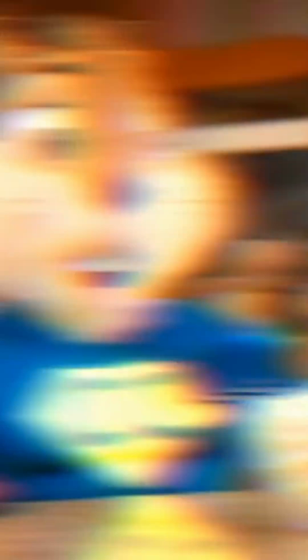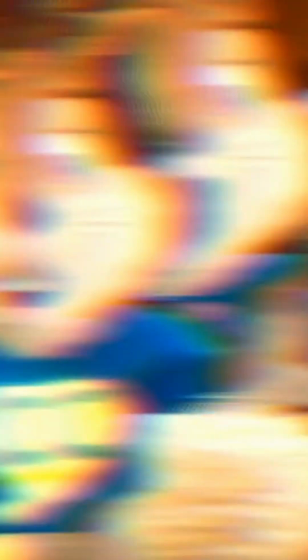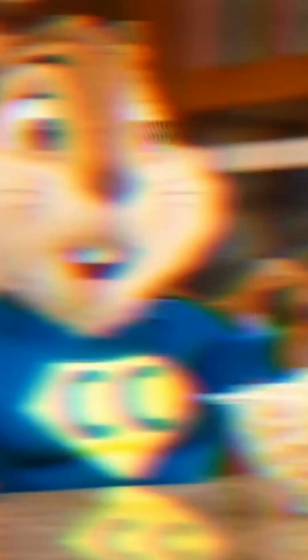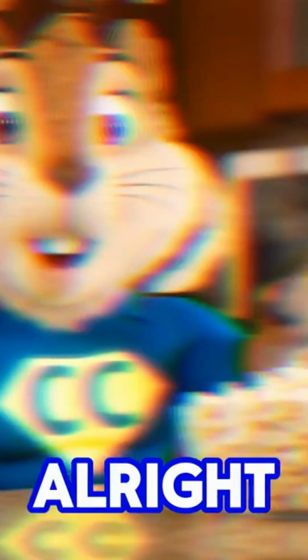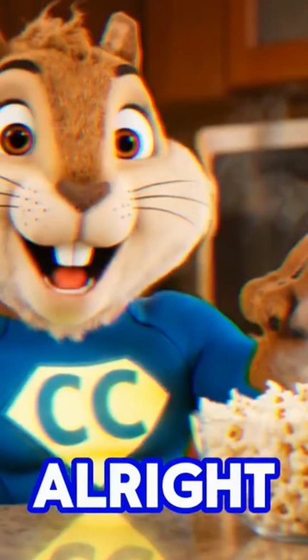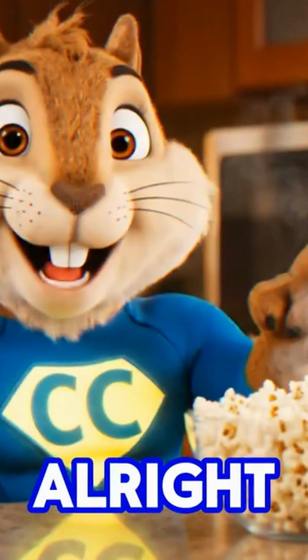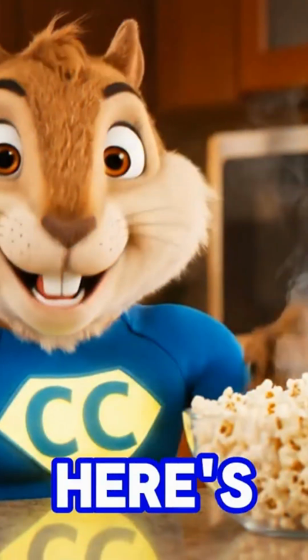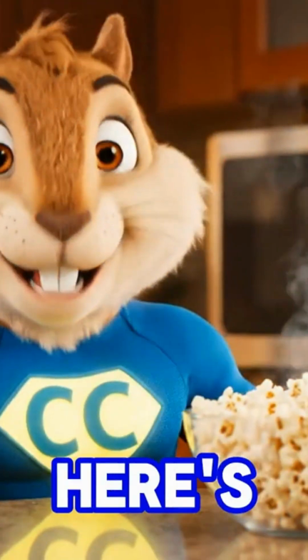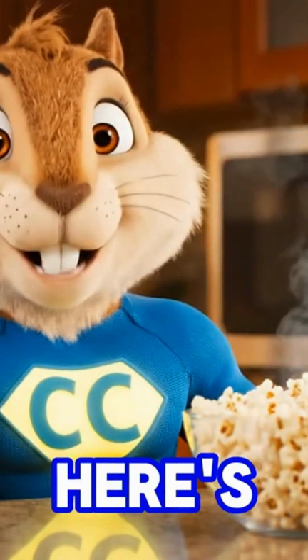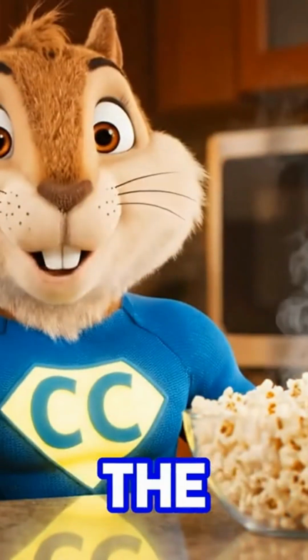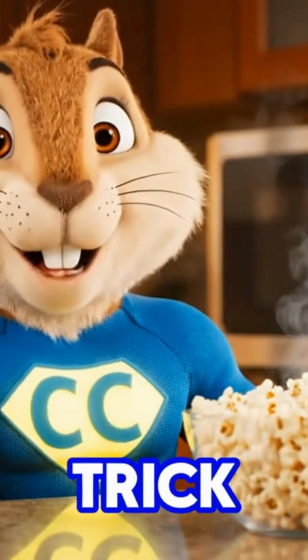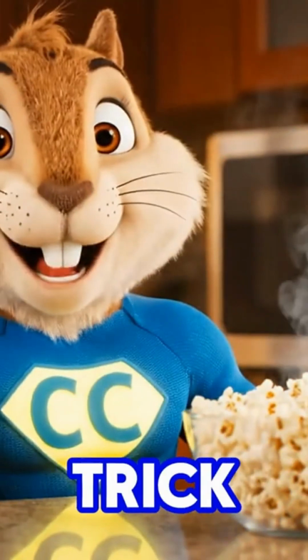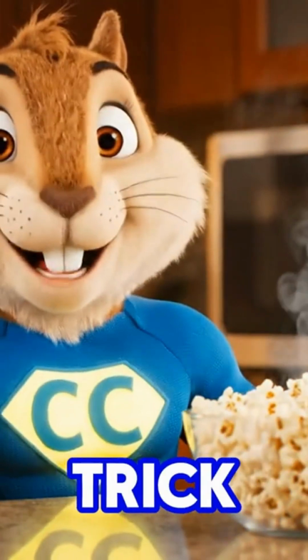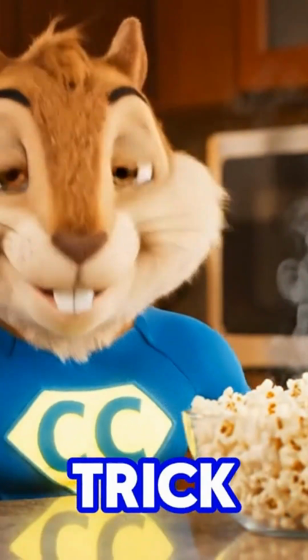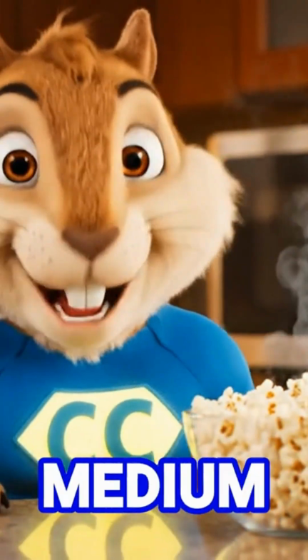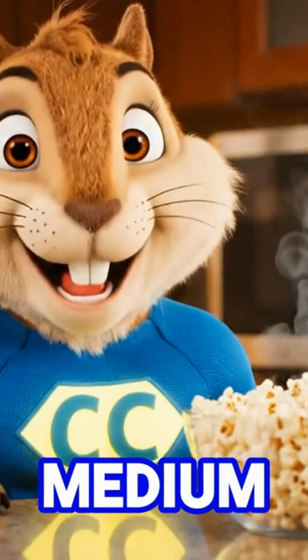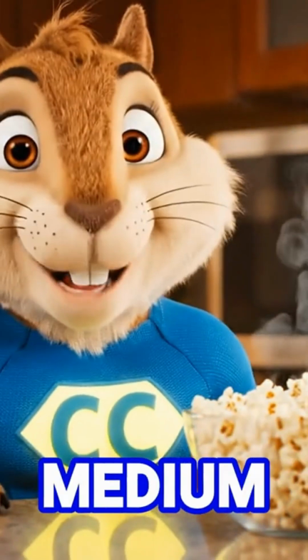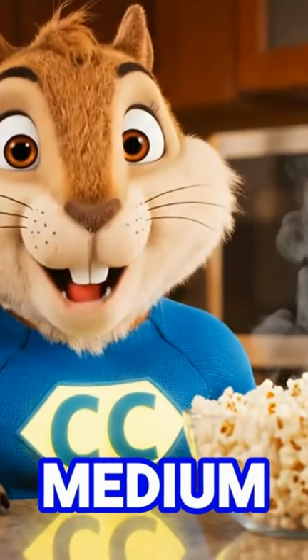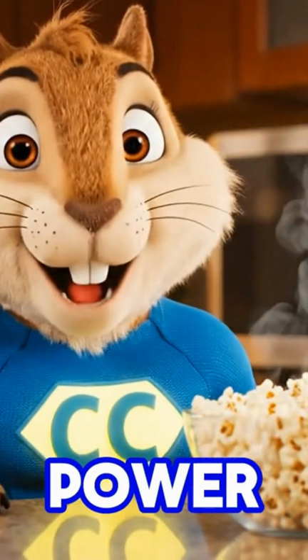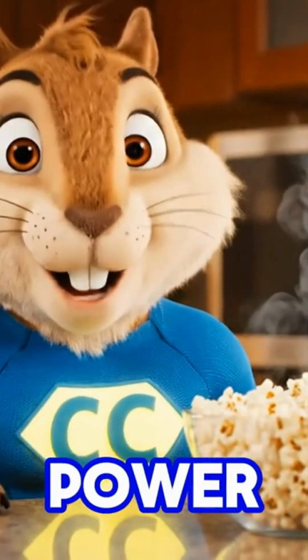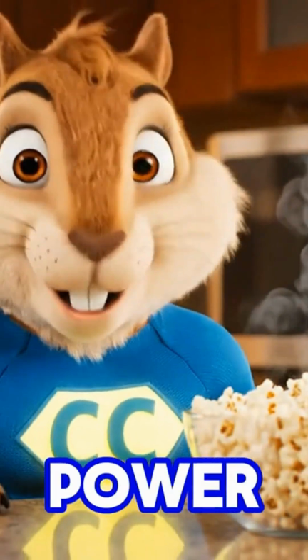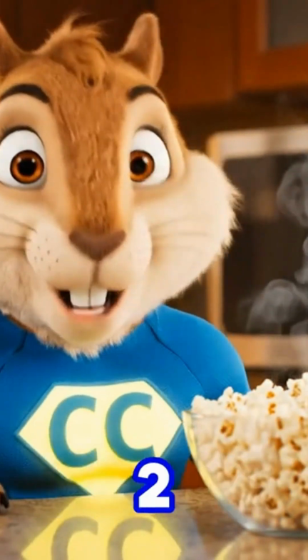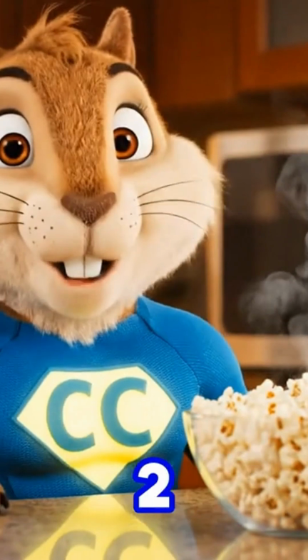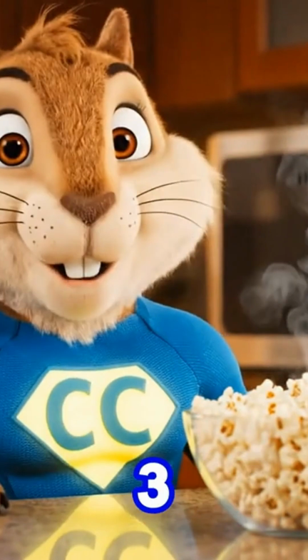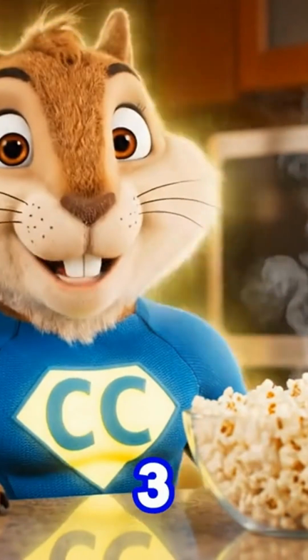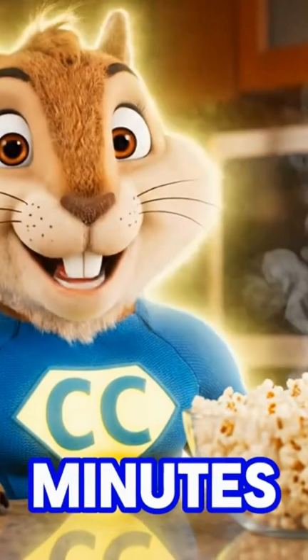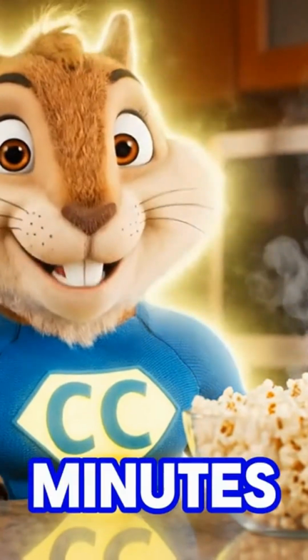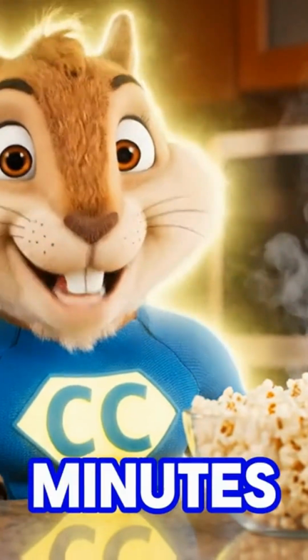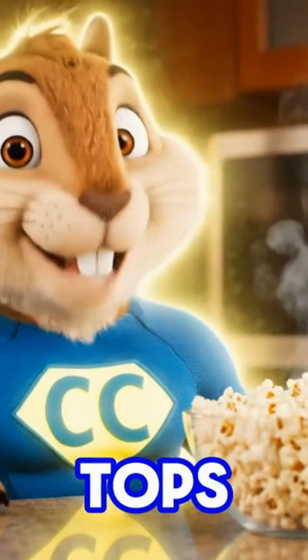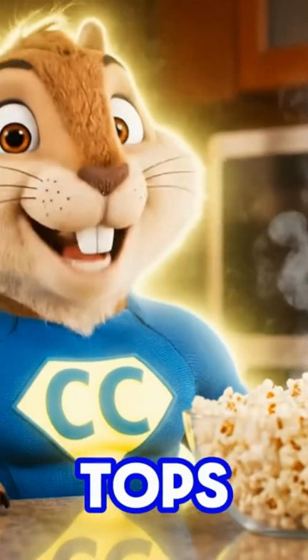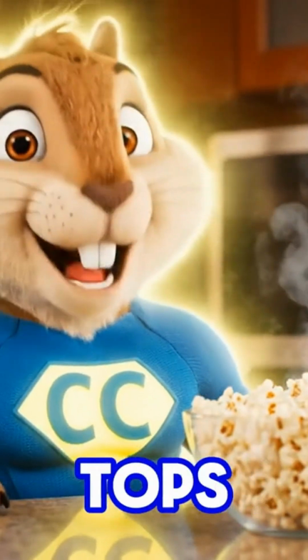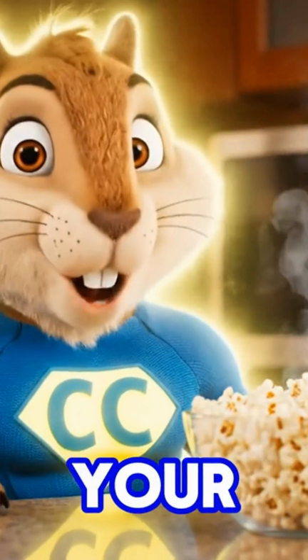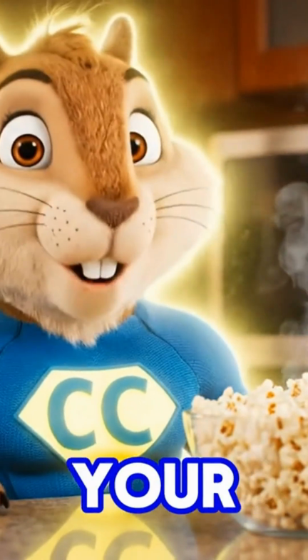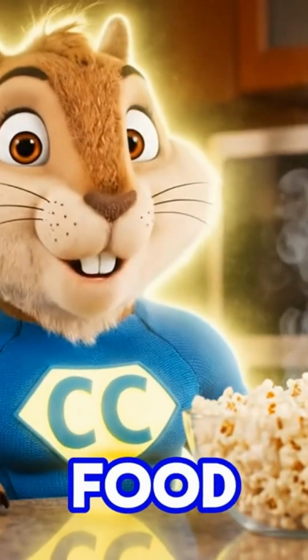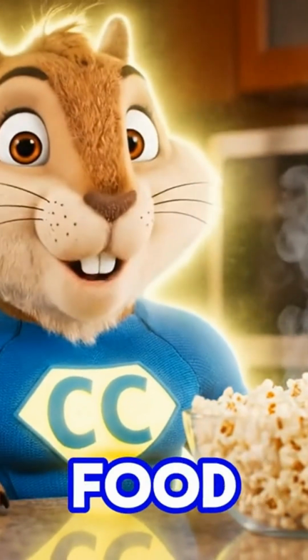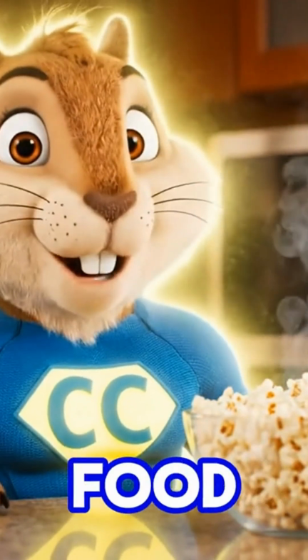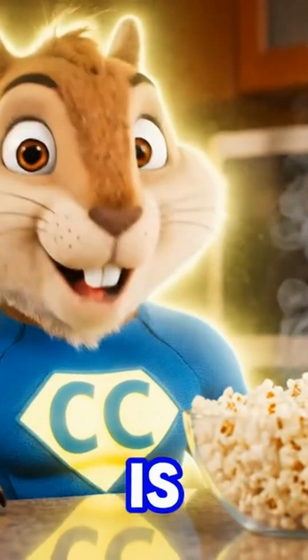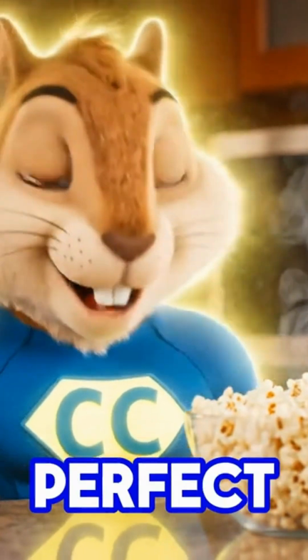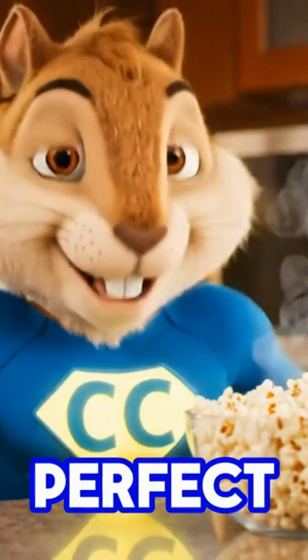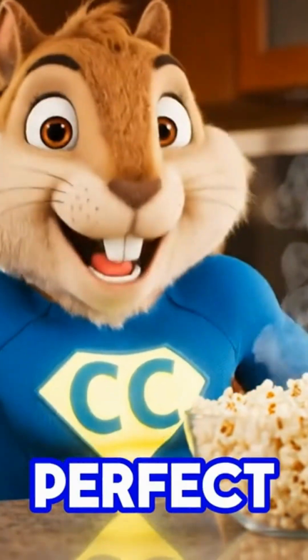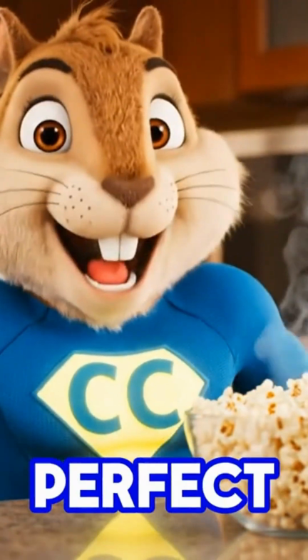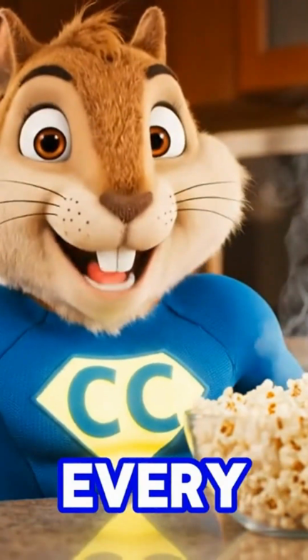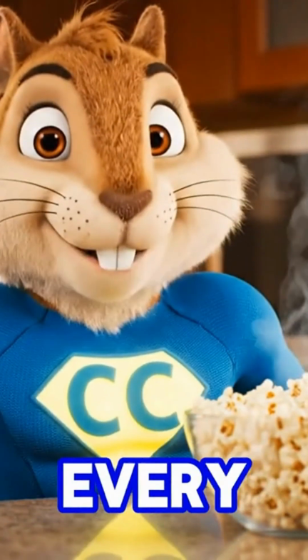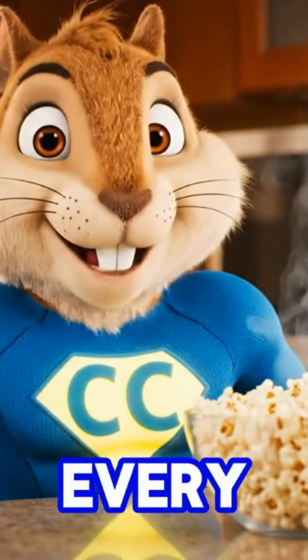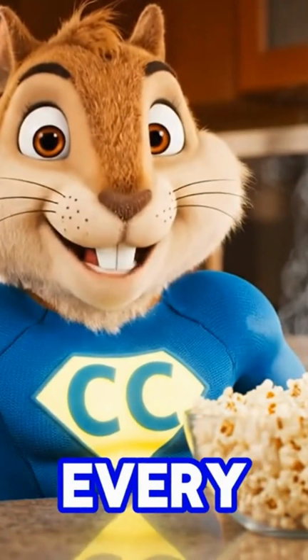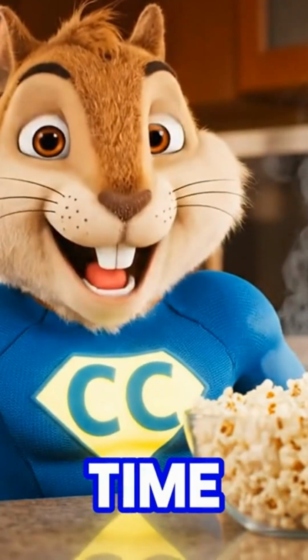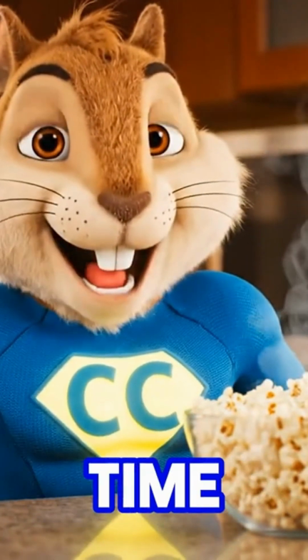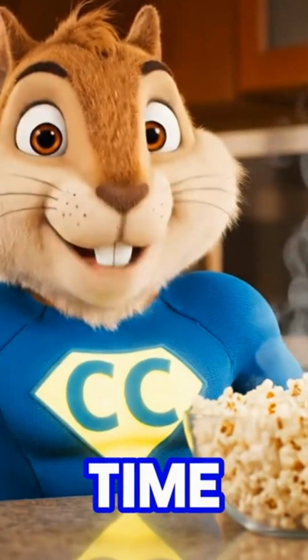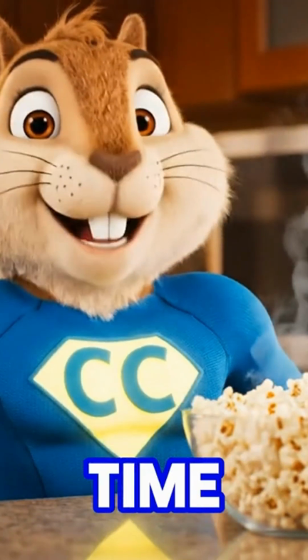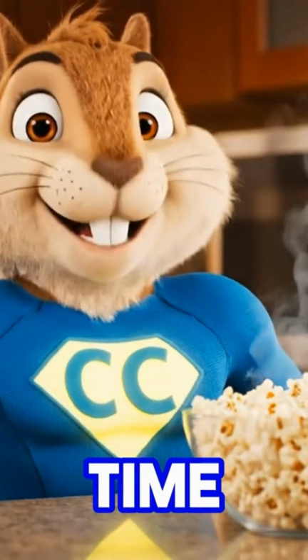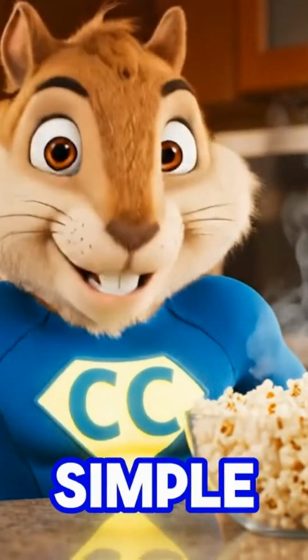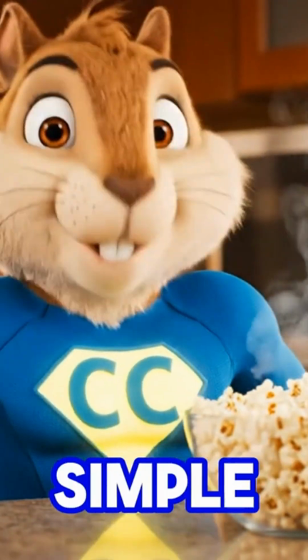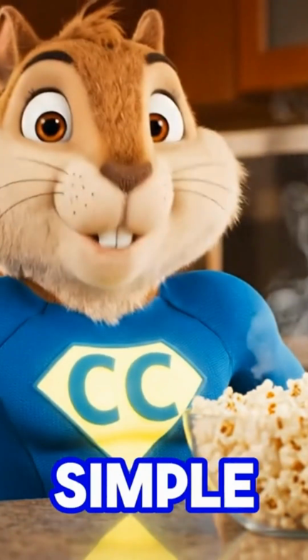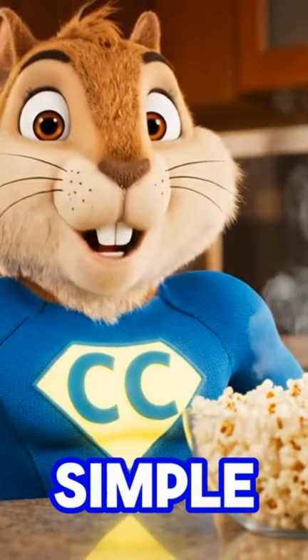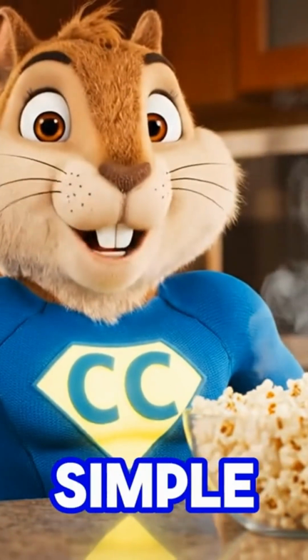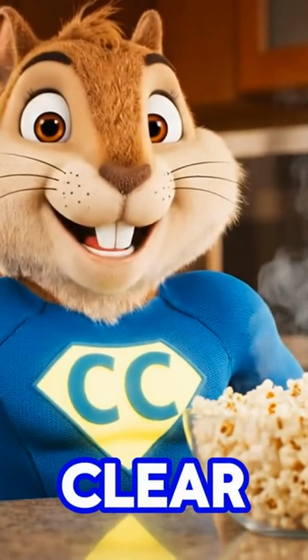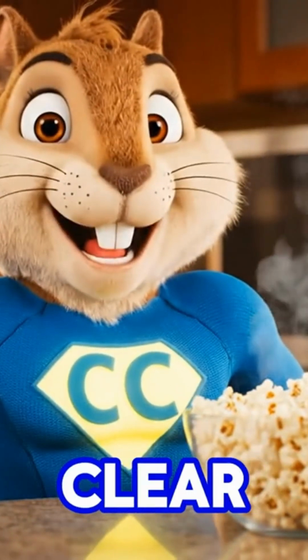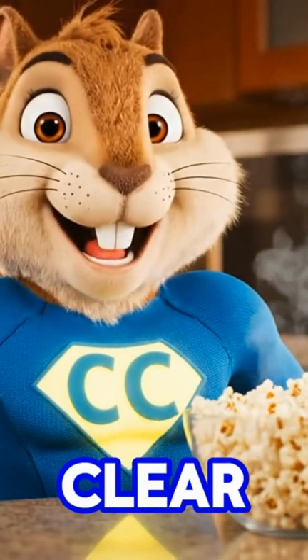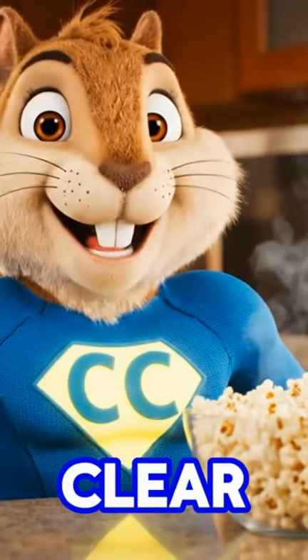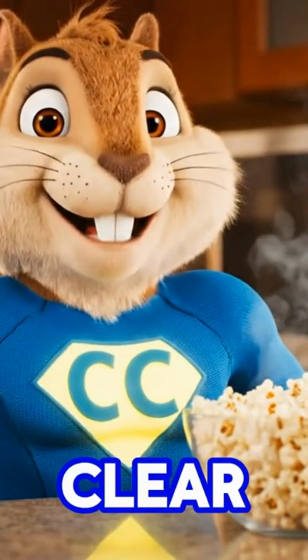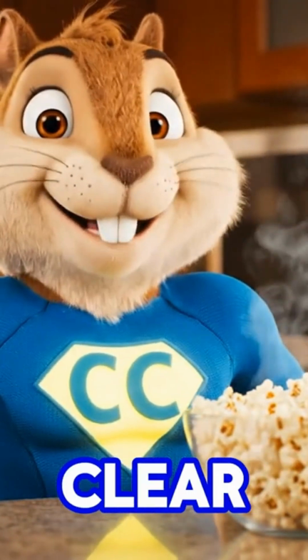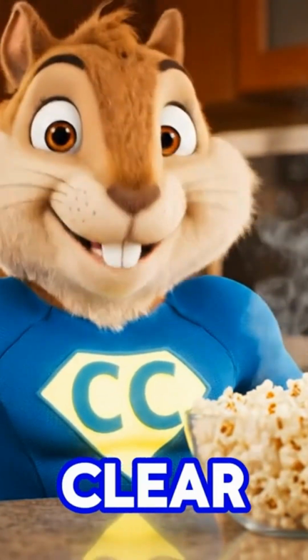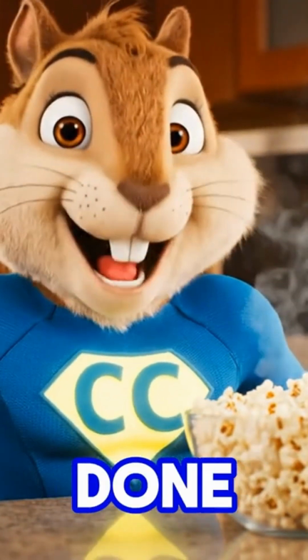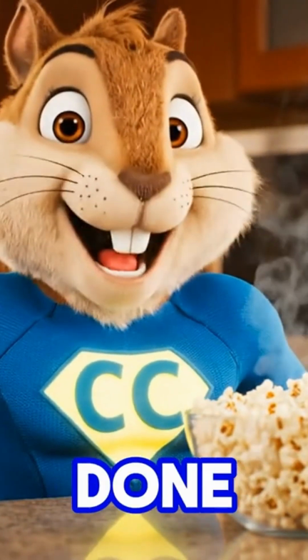All right, here's the trick. Medium power, two, three minutes tops, and your food is perfect every time. Simple, clear, done.